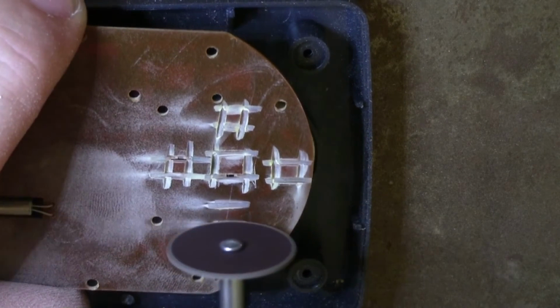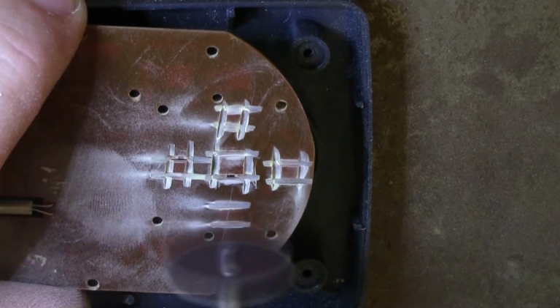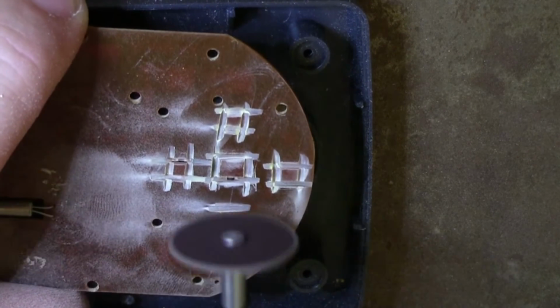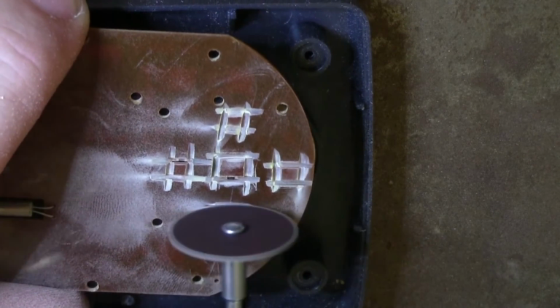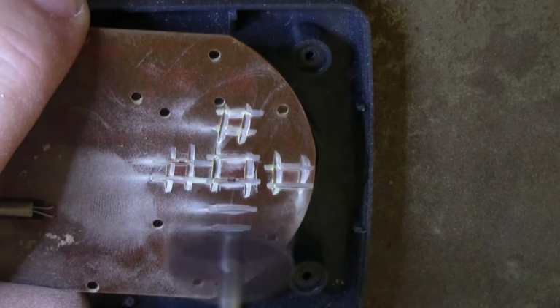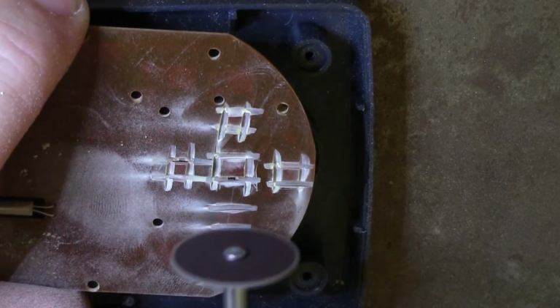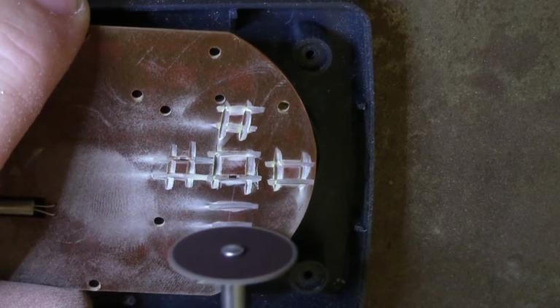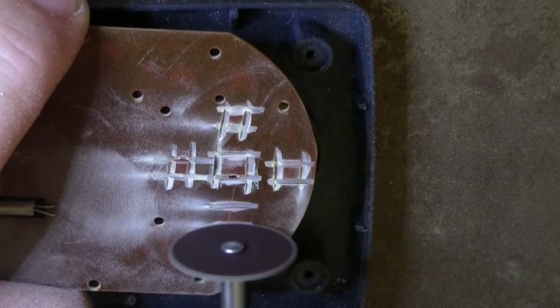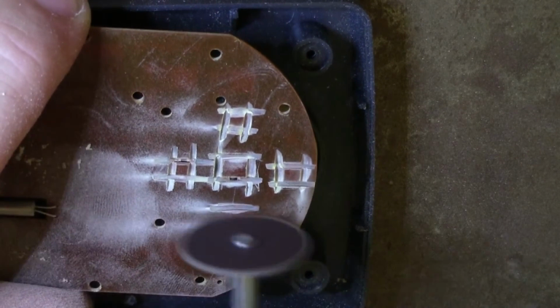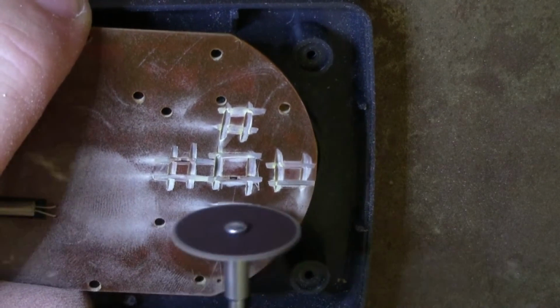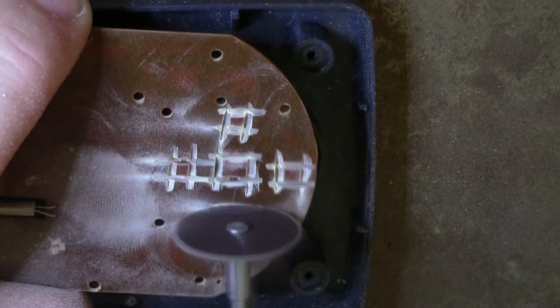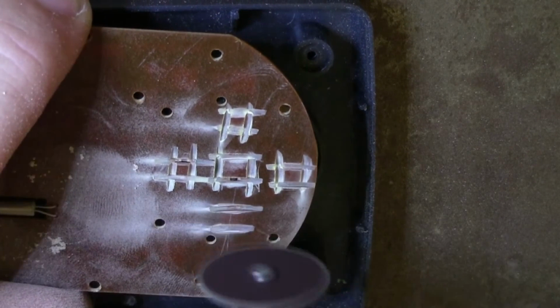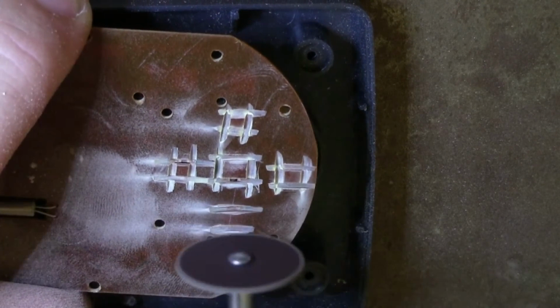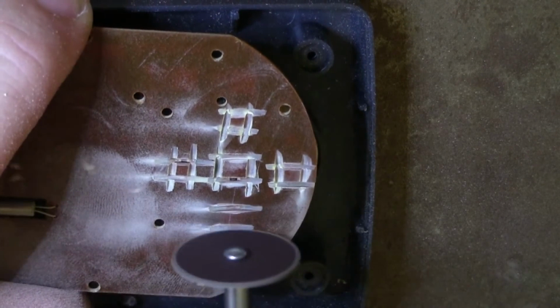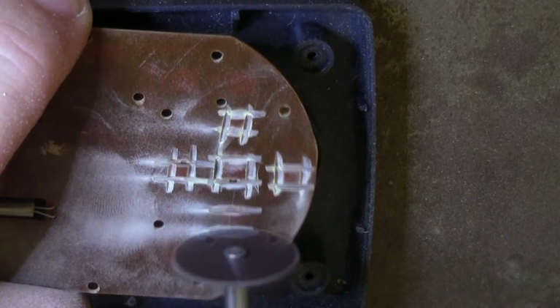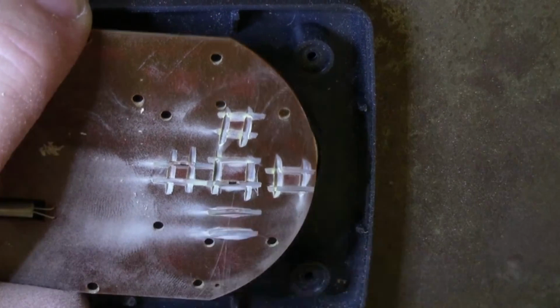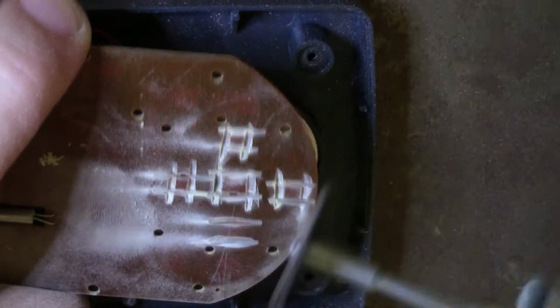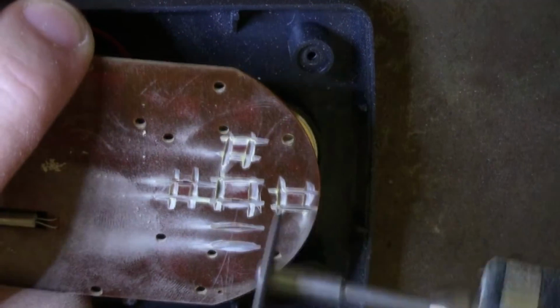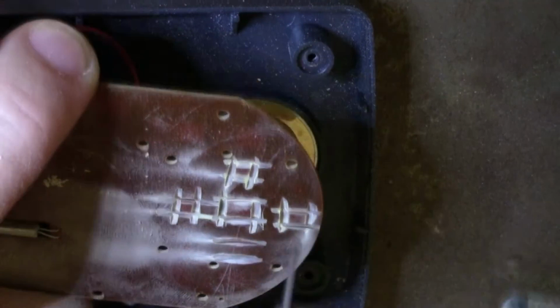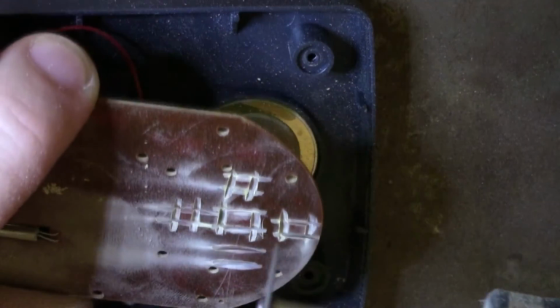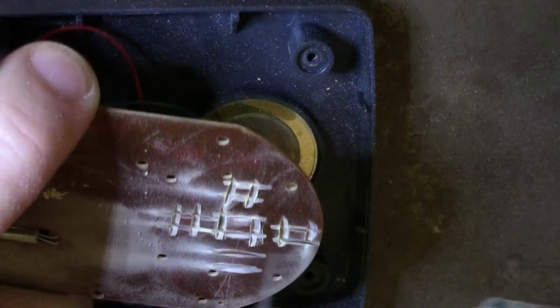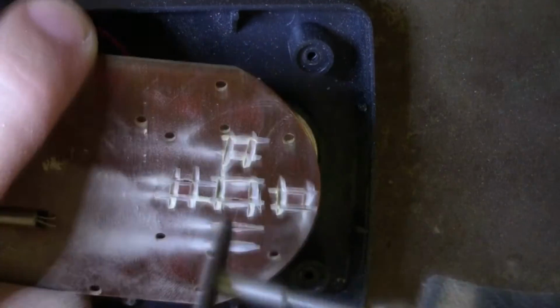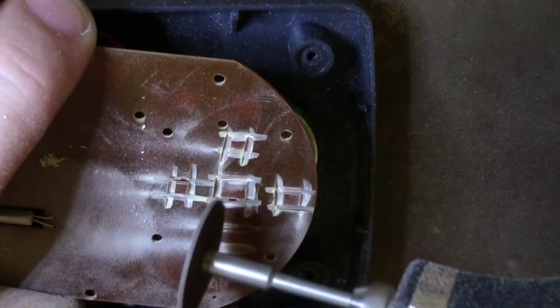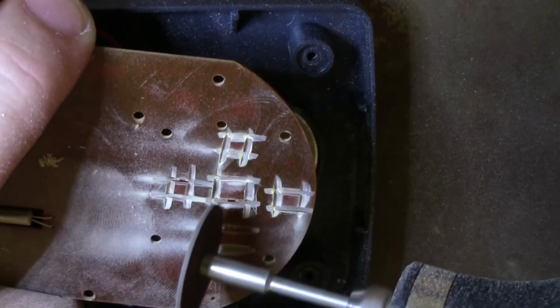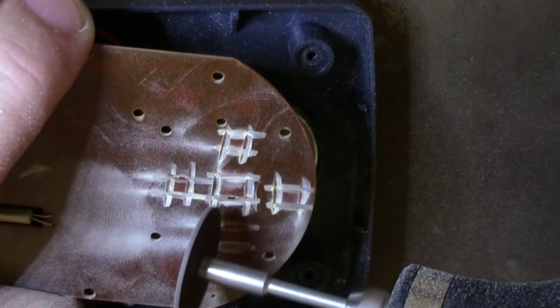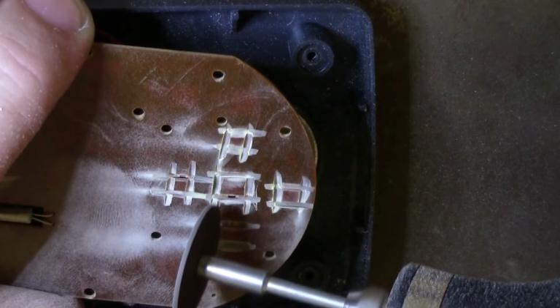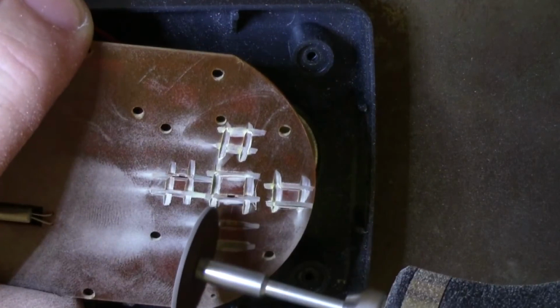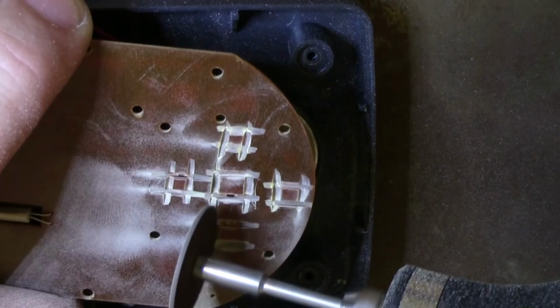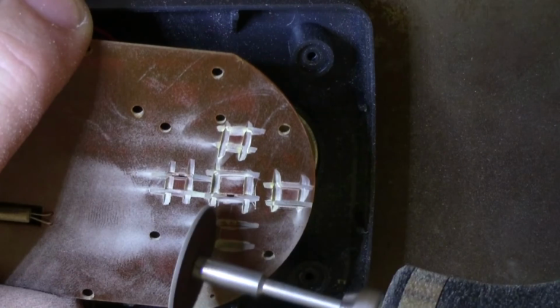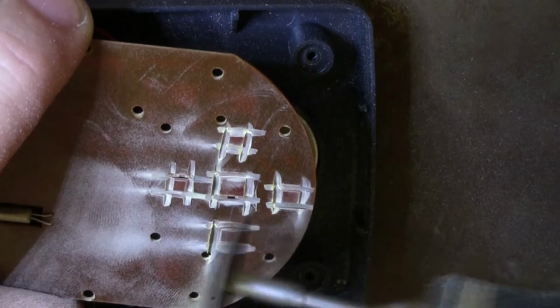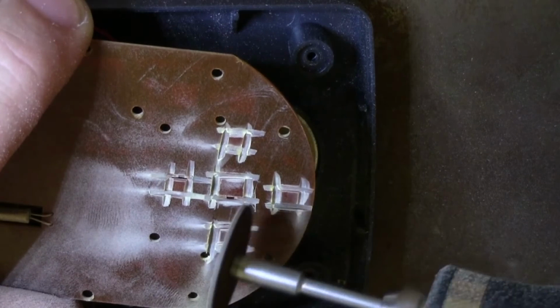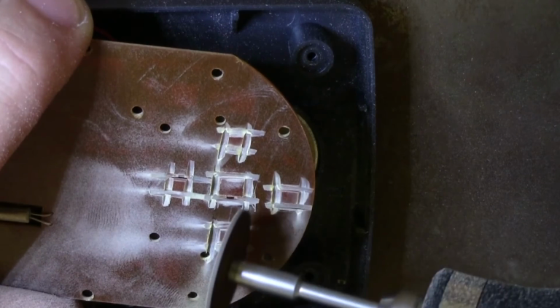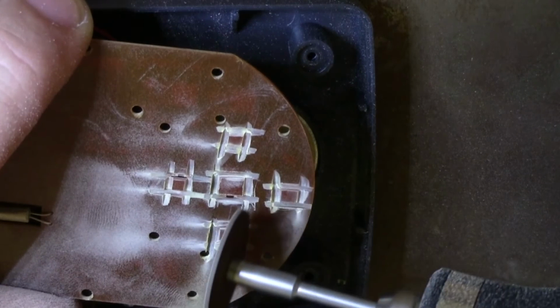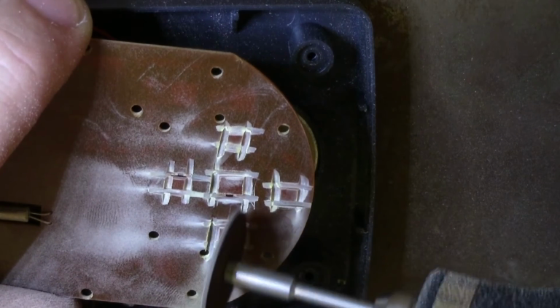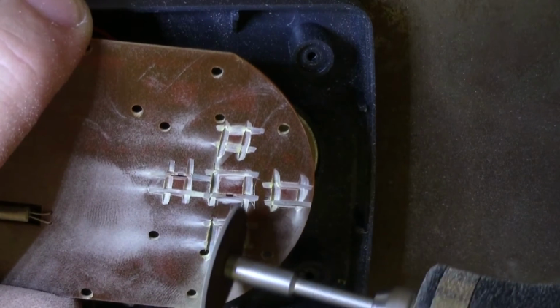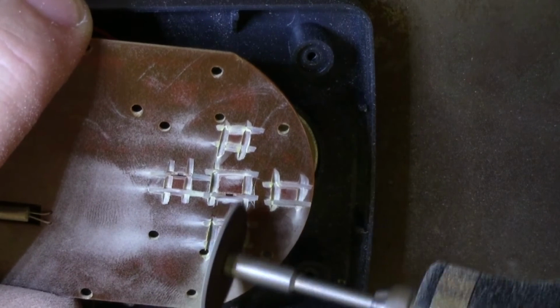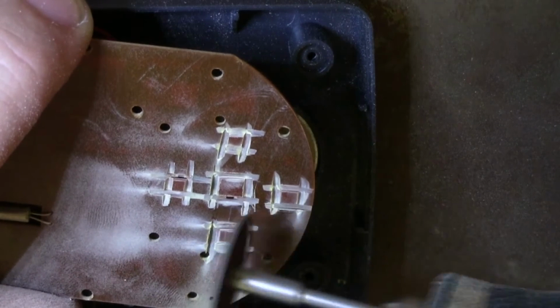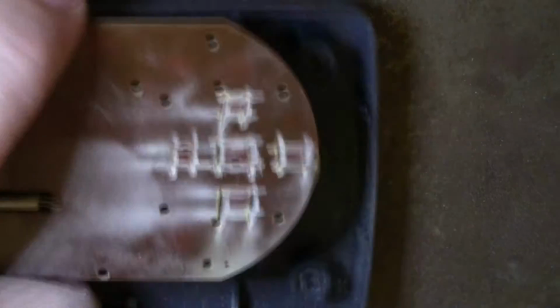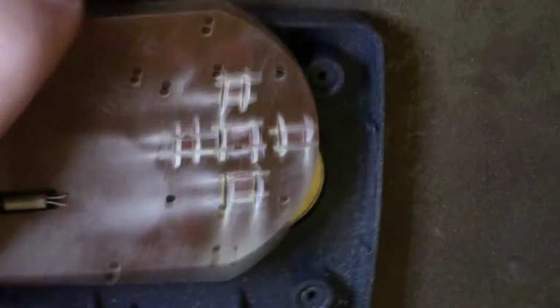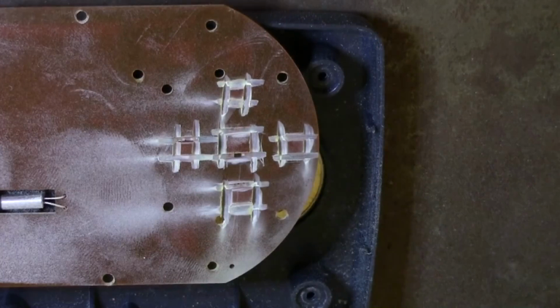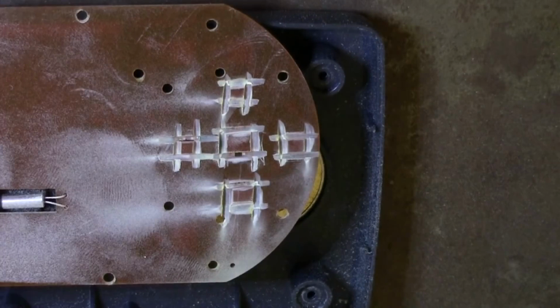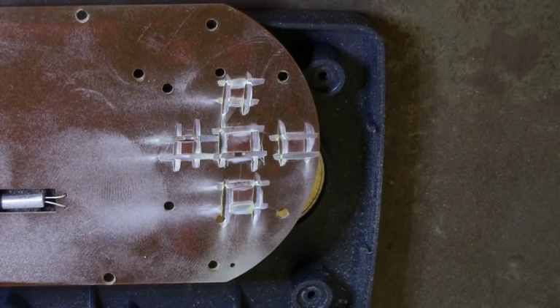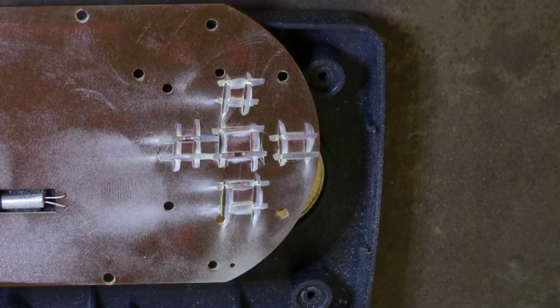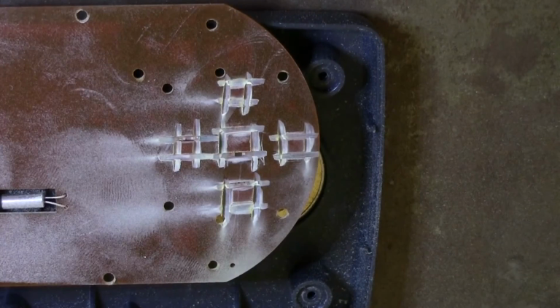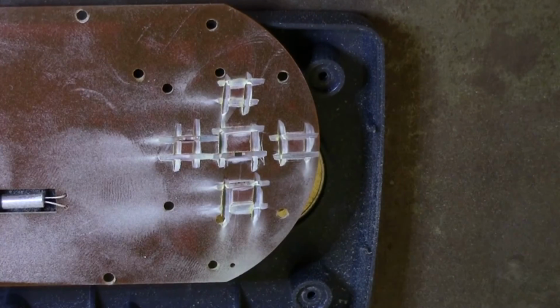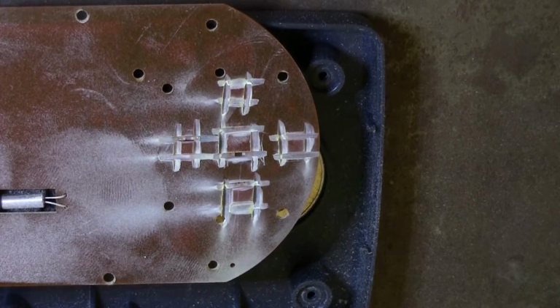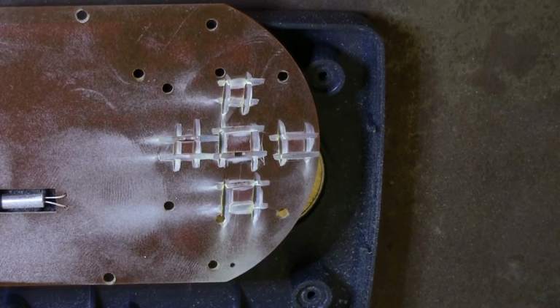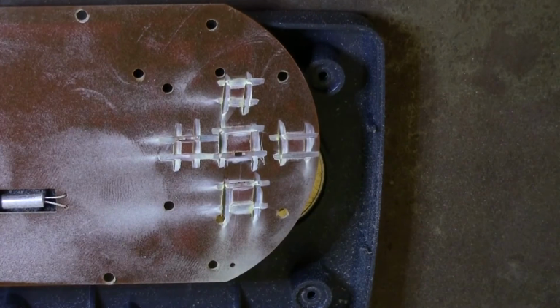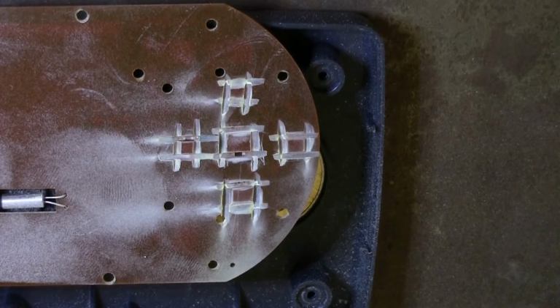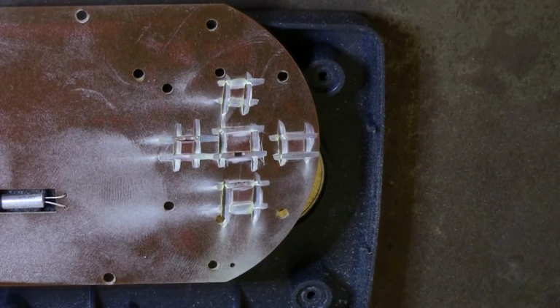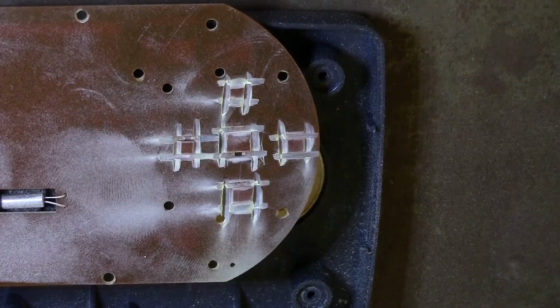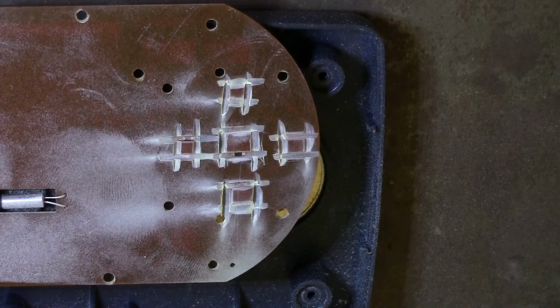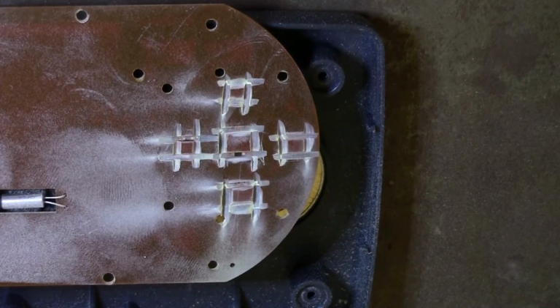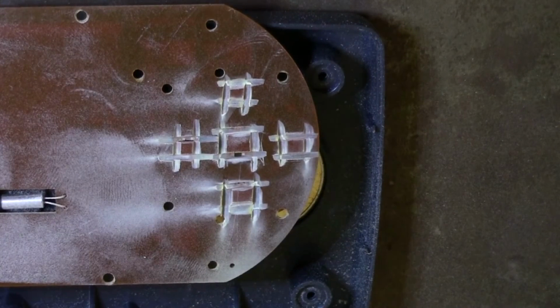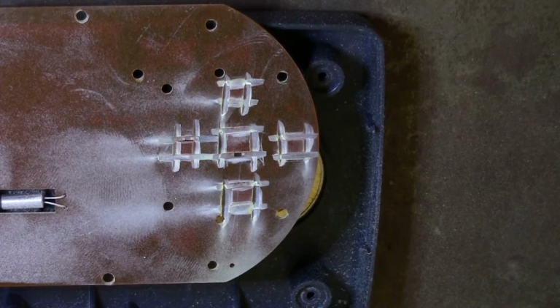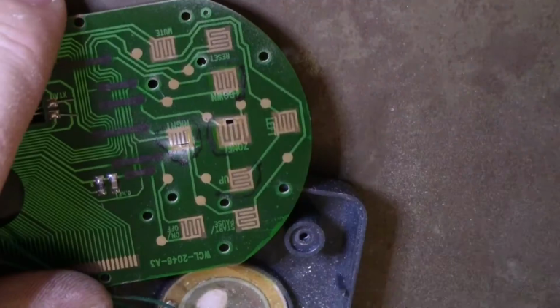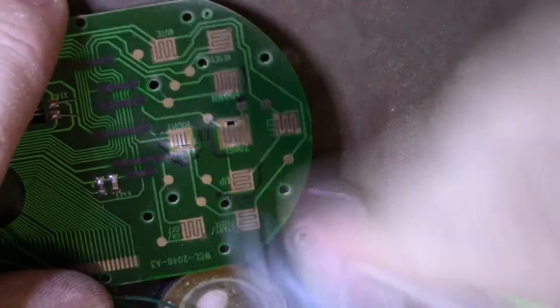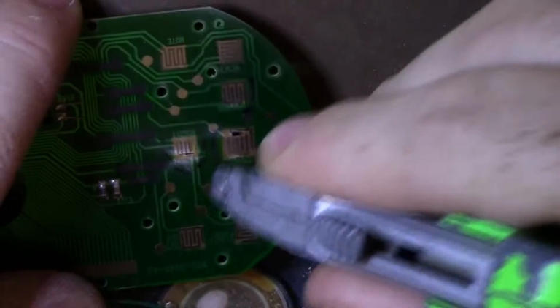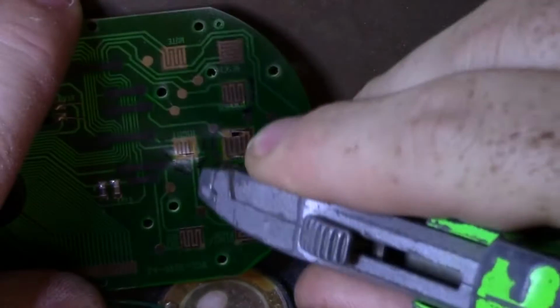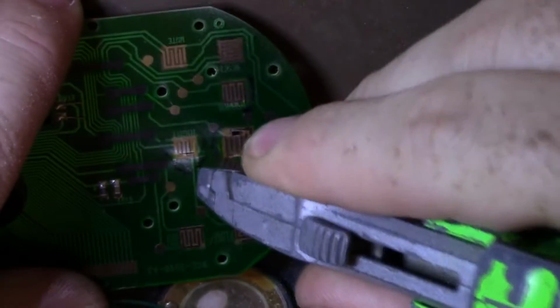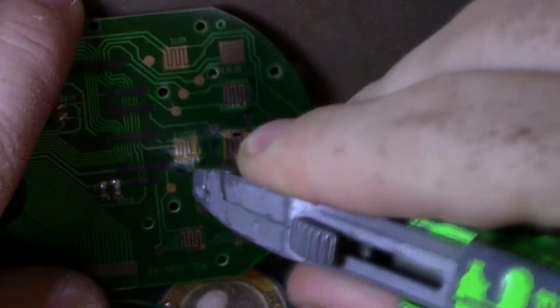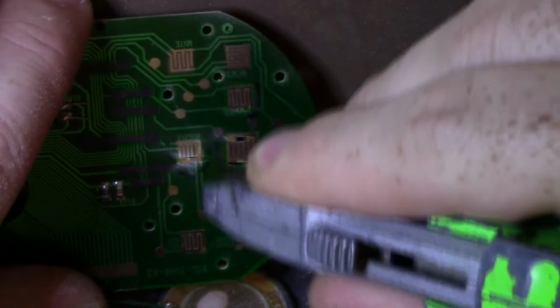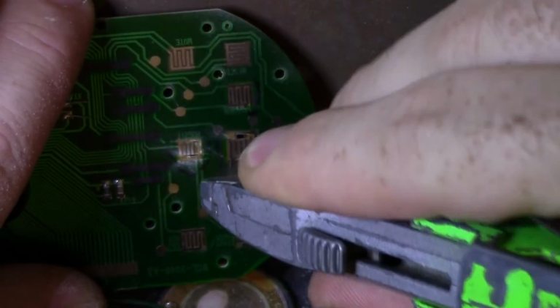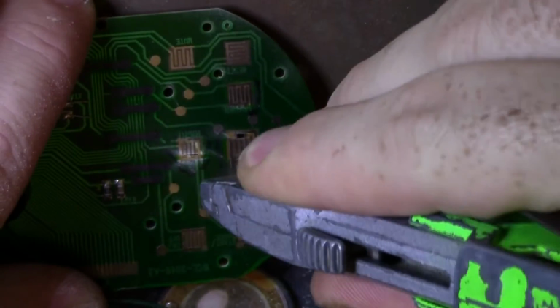I decided to not fully penetrate the board with the rotary tool and use a utility knife to fine-tune the holes to match the buttons.